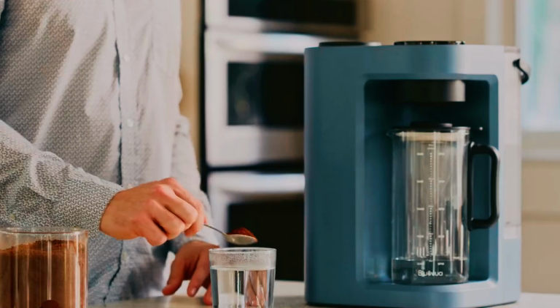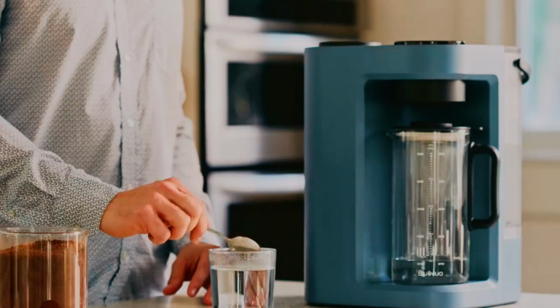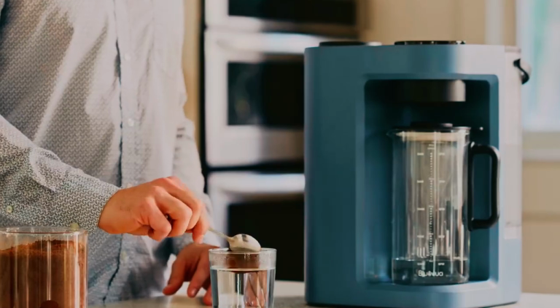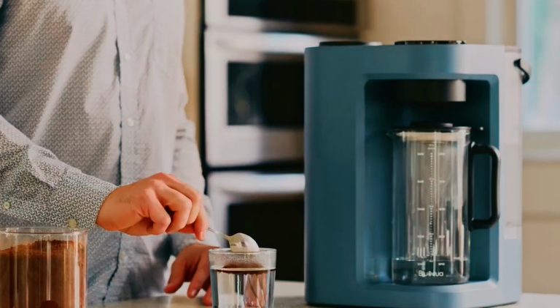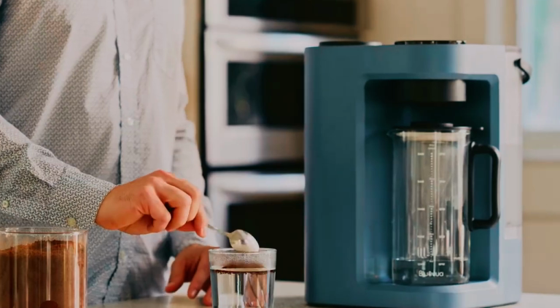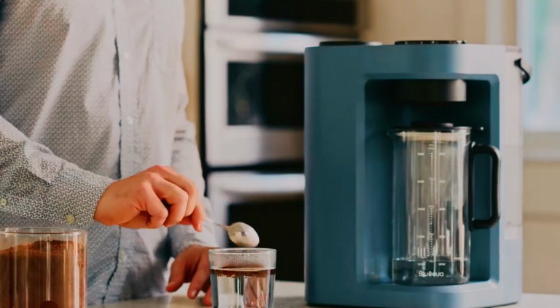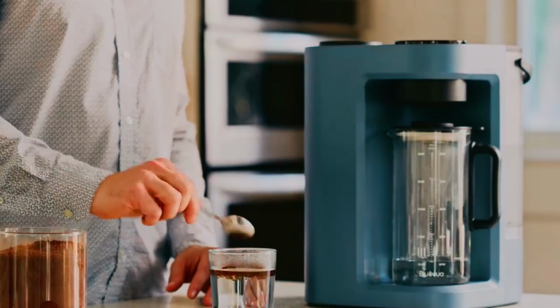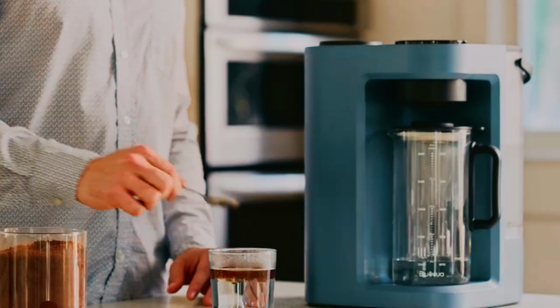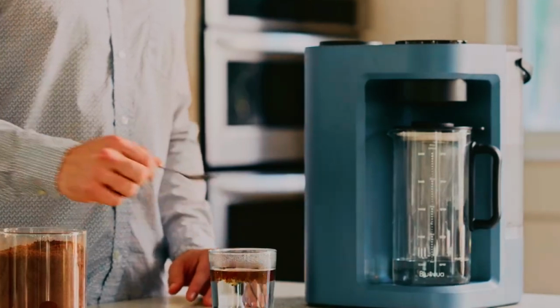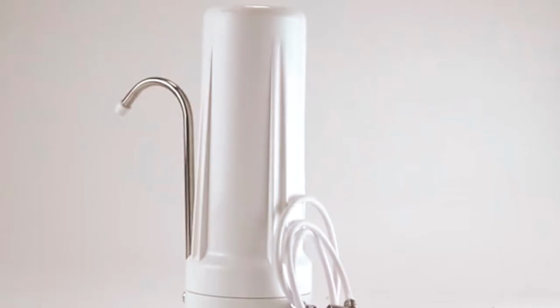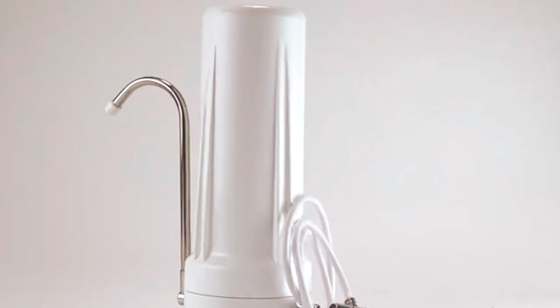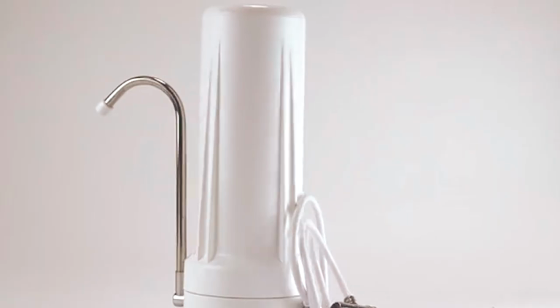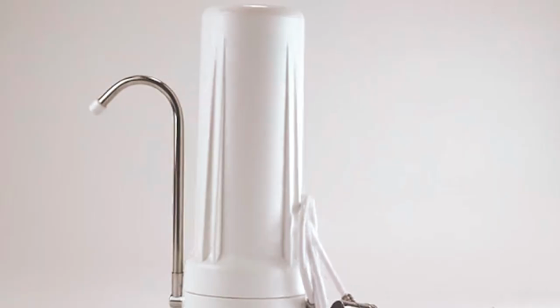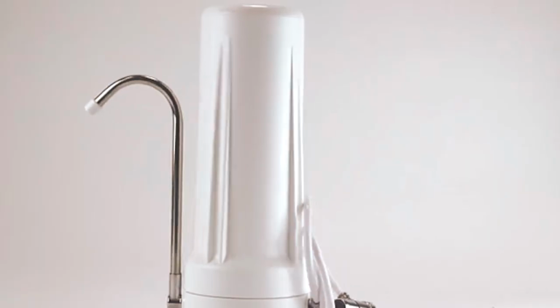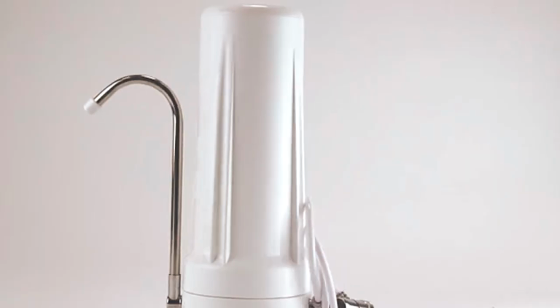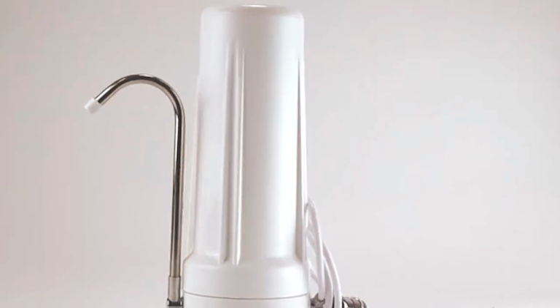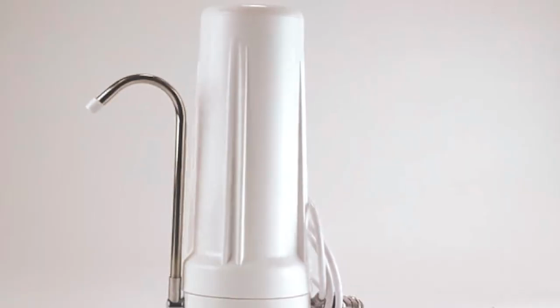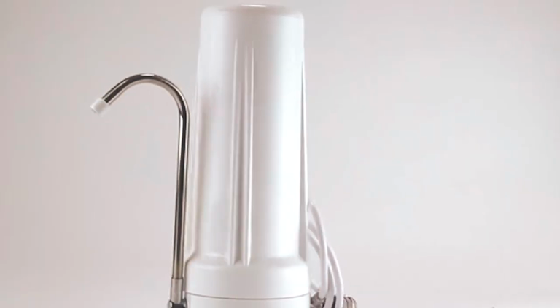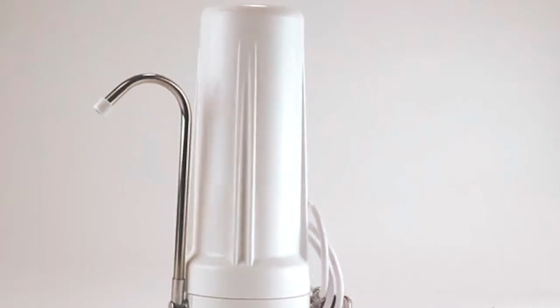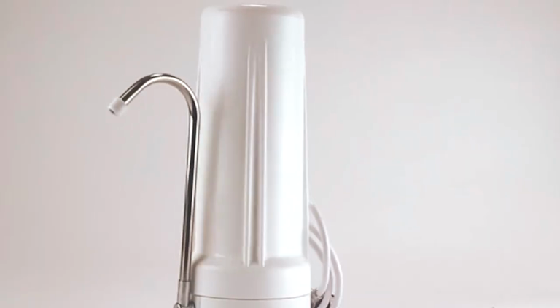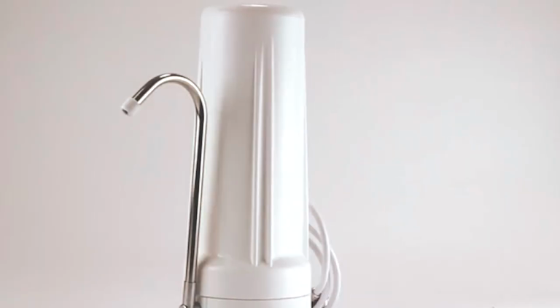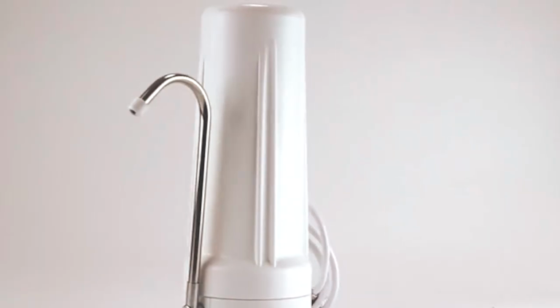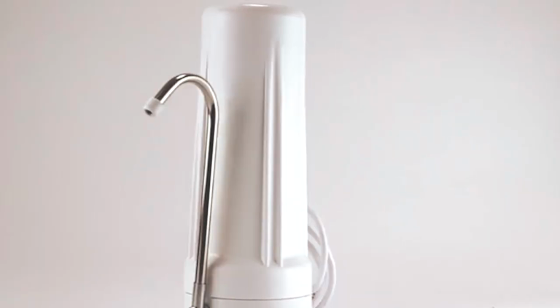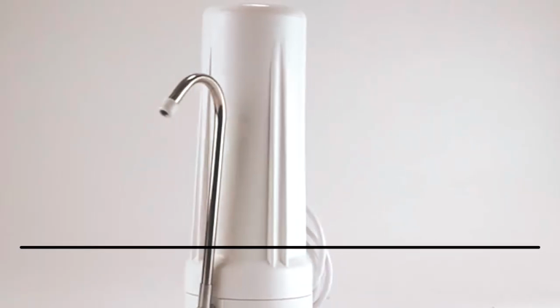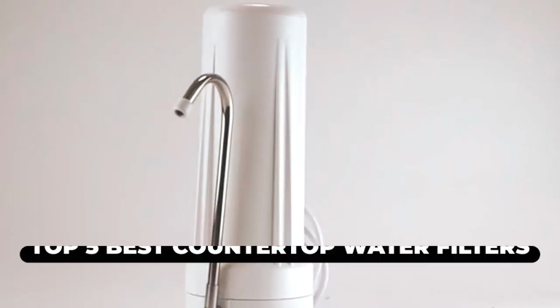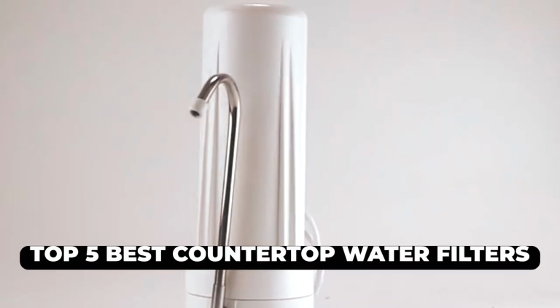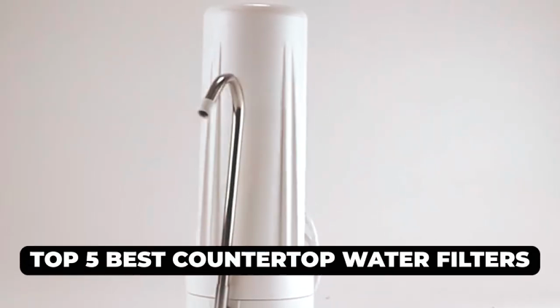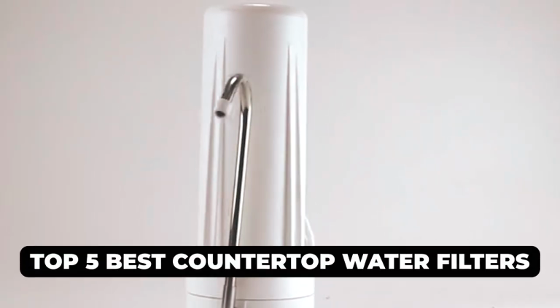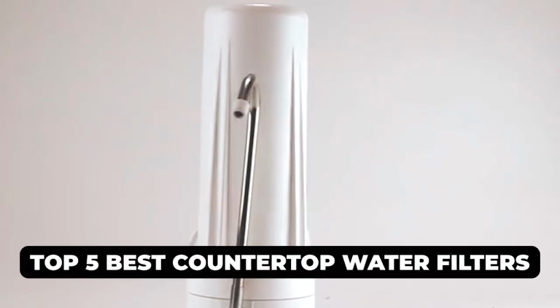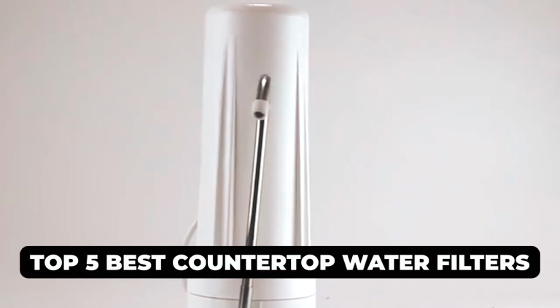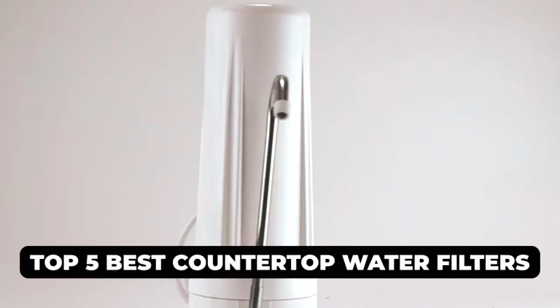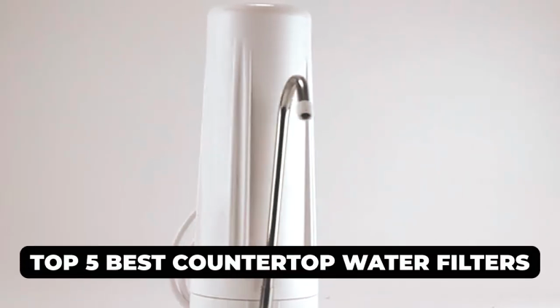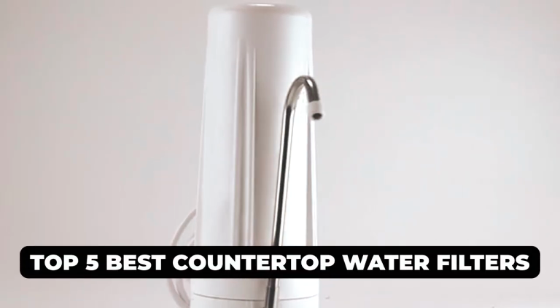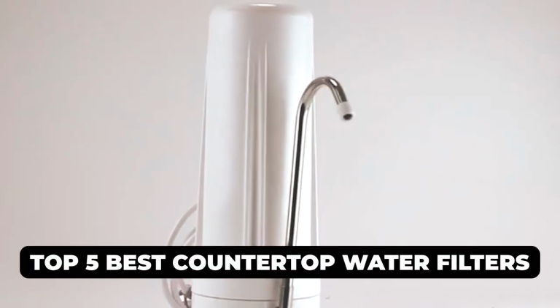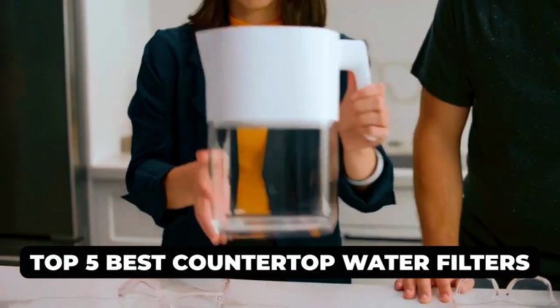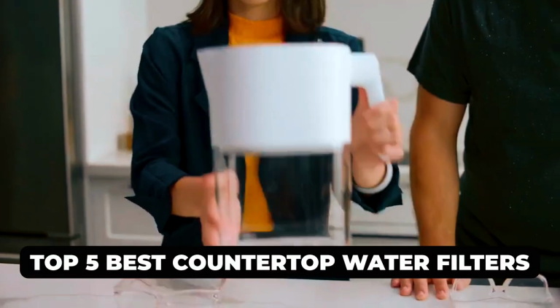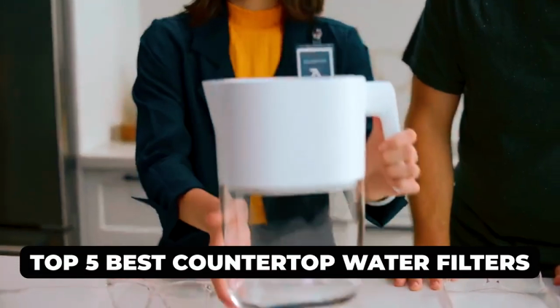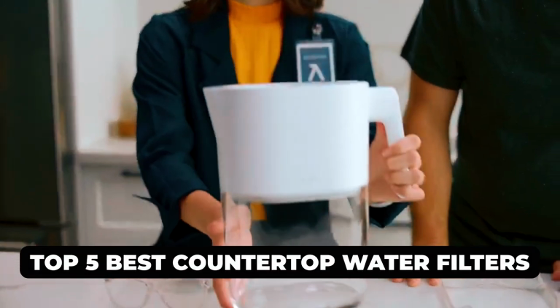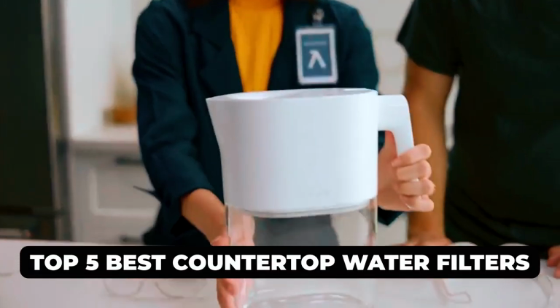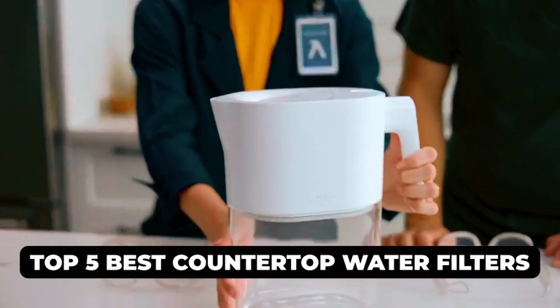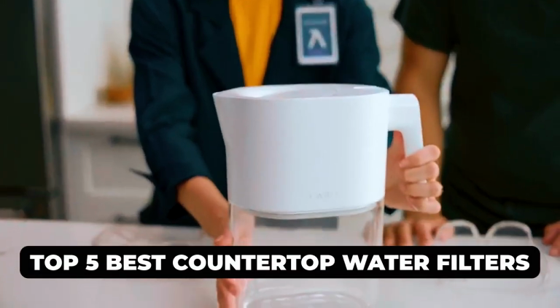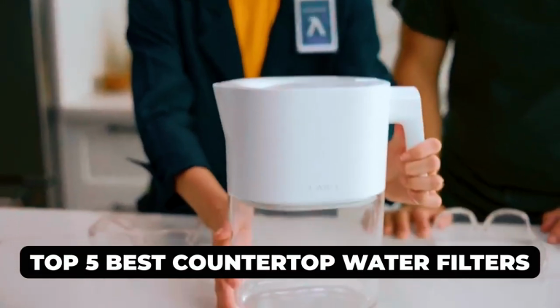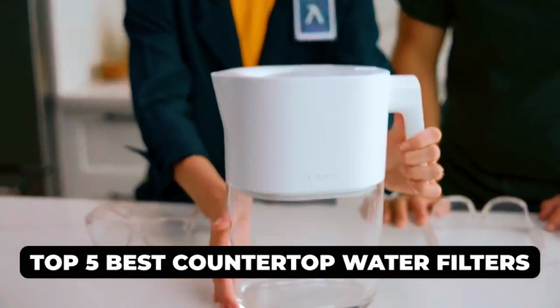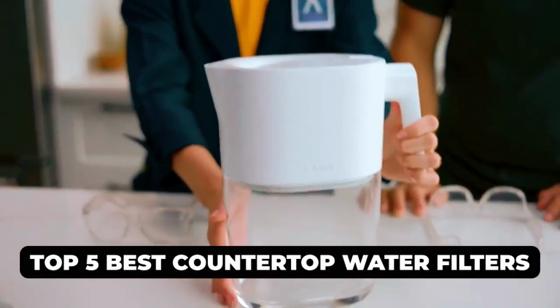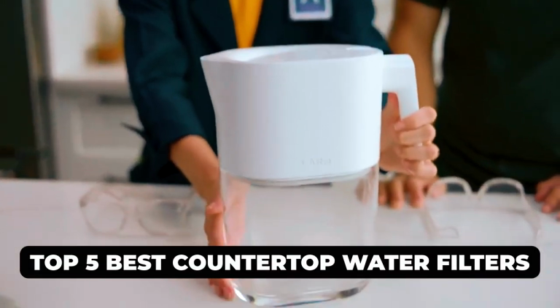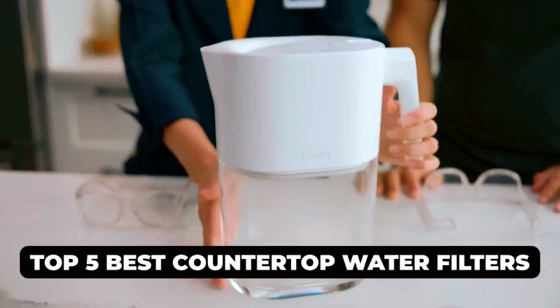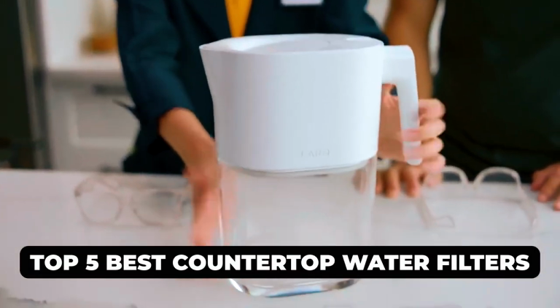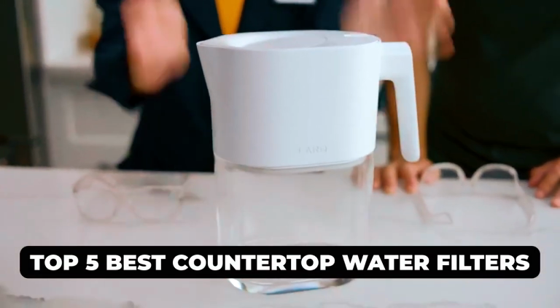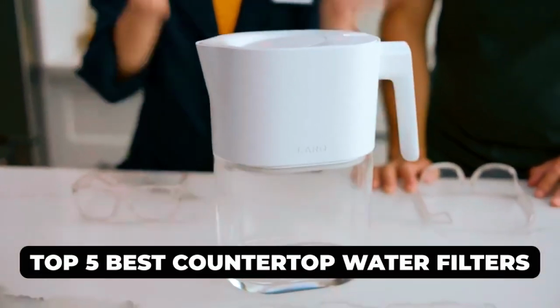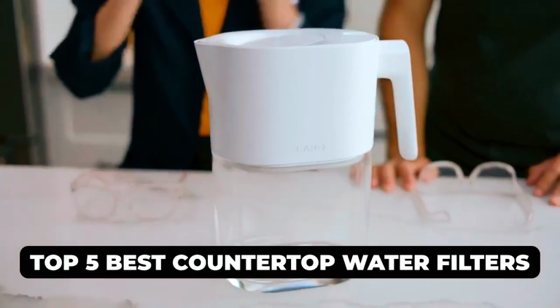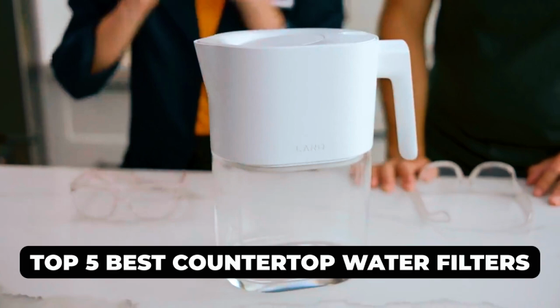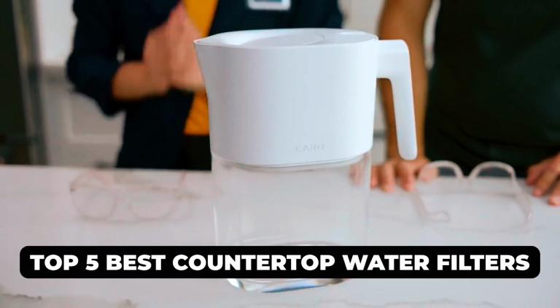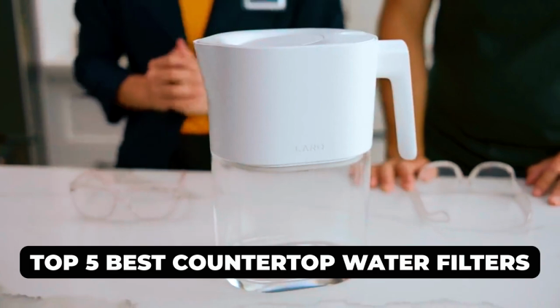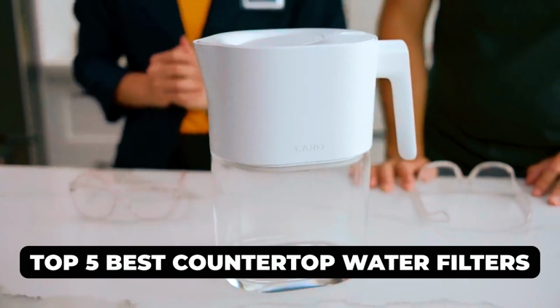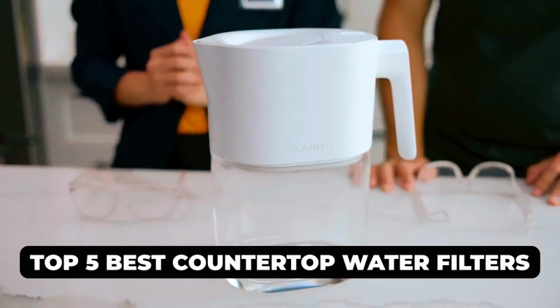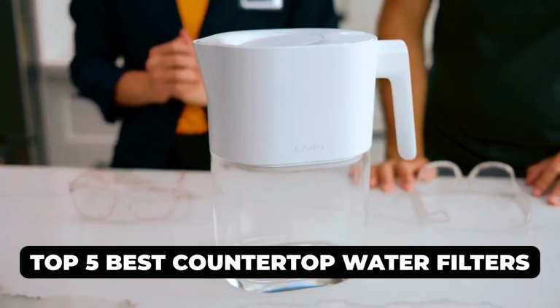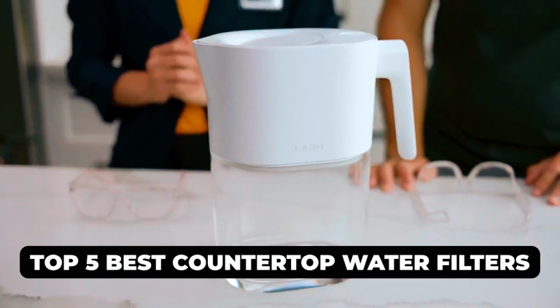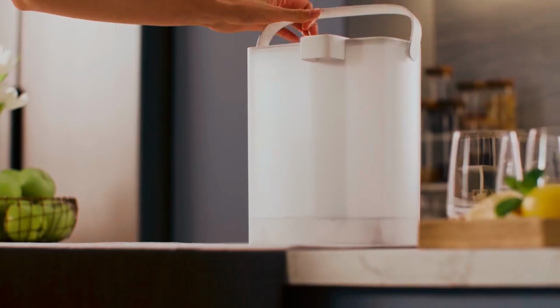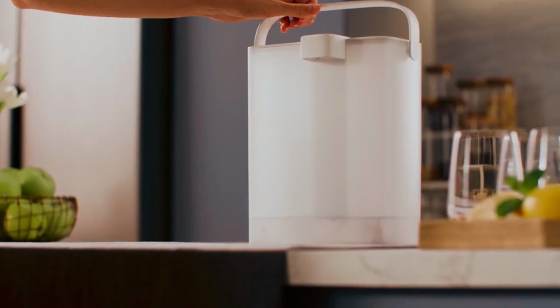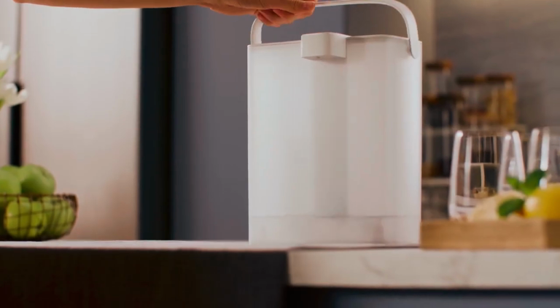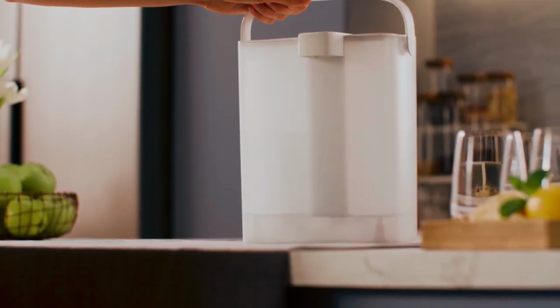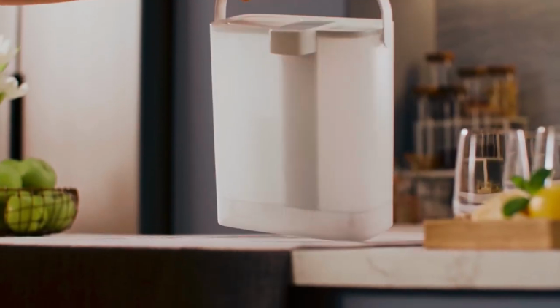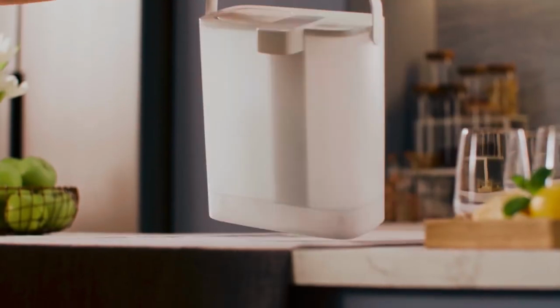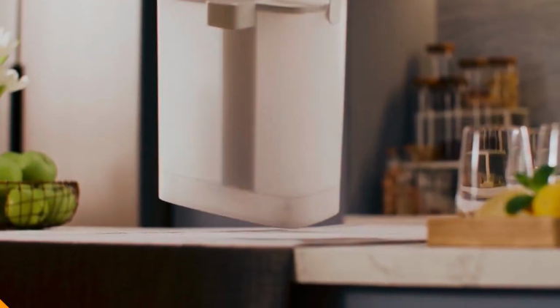Hi there! In today's video, we will showcase the top 5 best countertop water filters you can buy this year. Let's start!